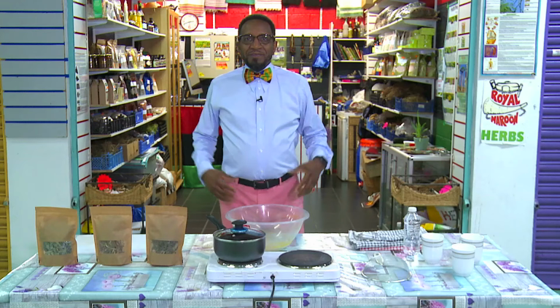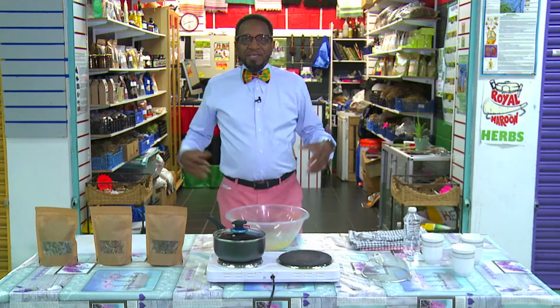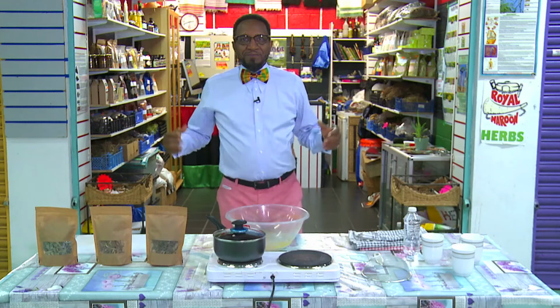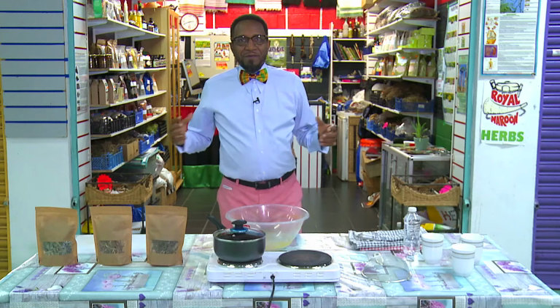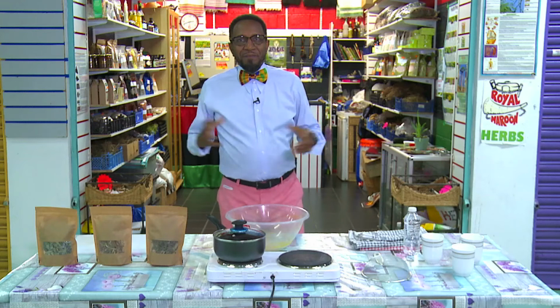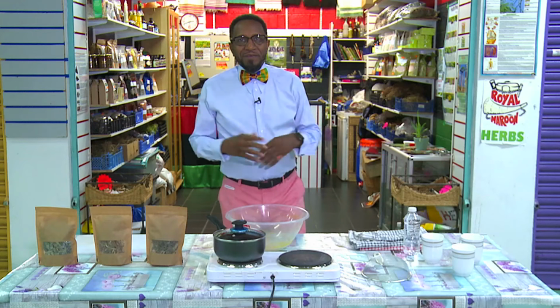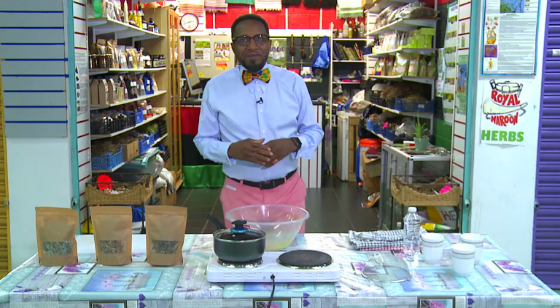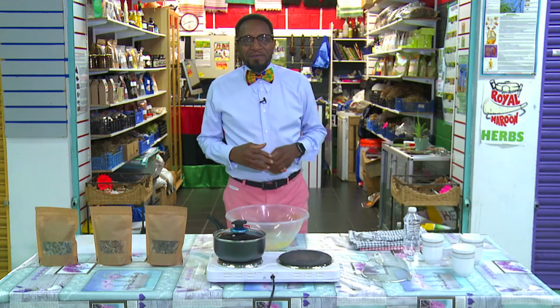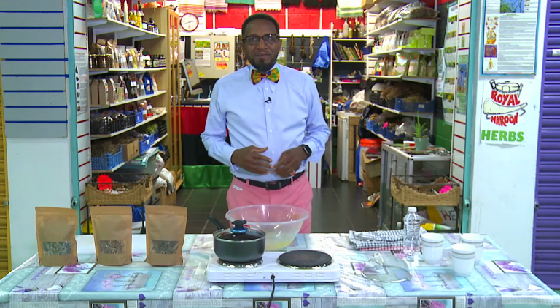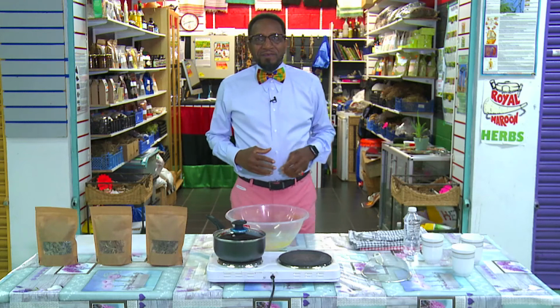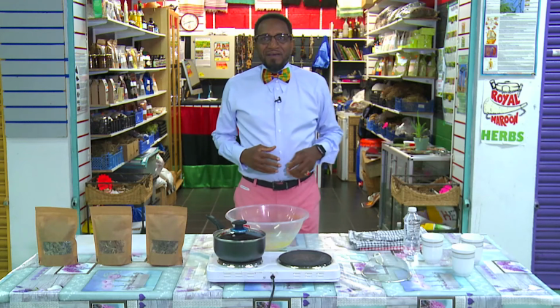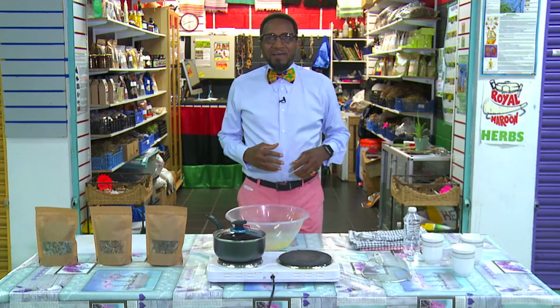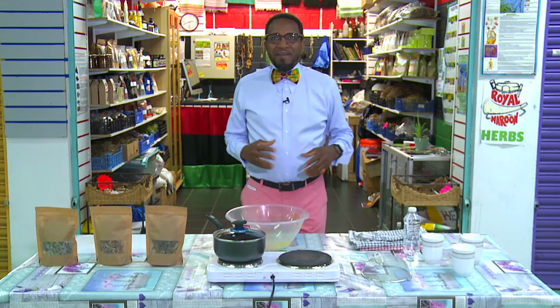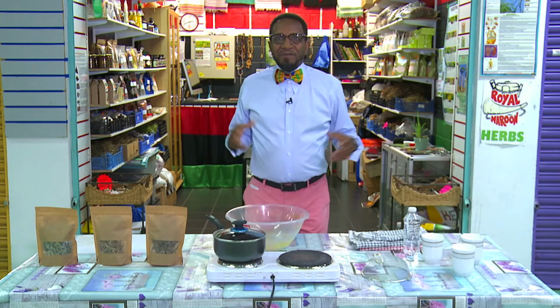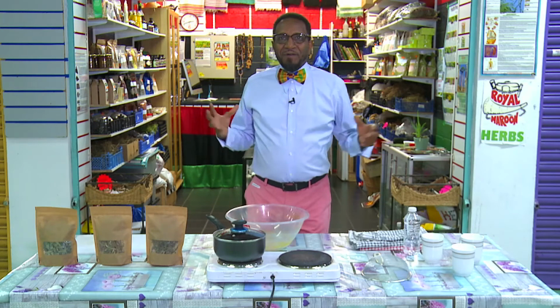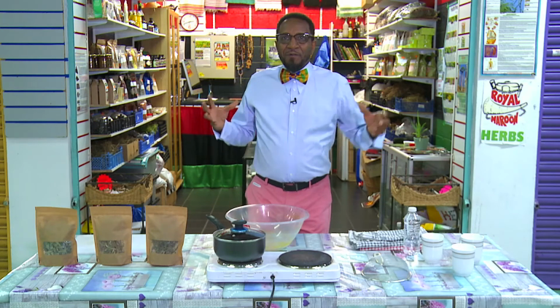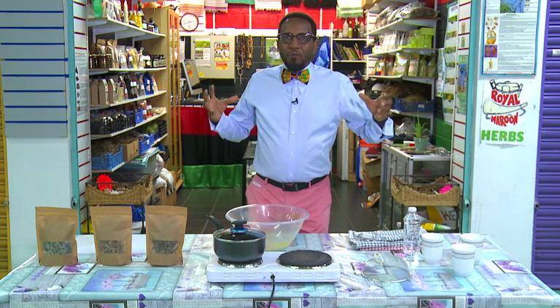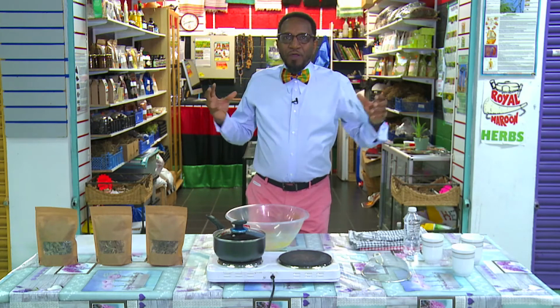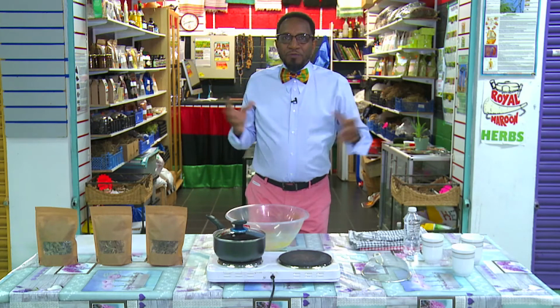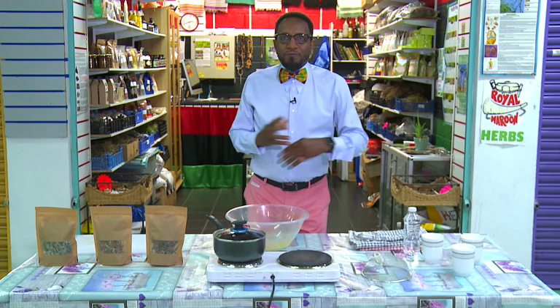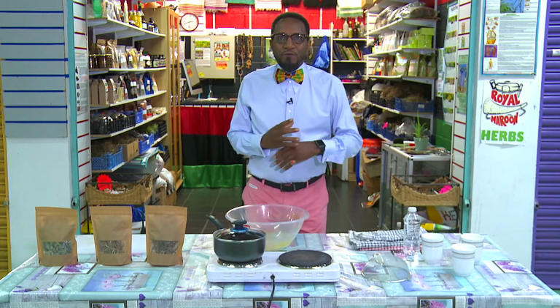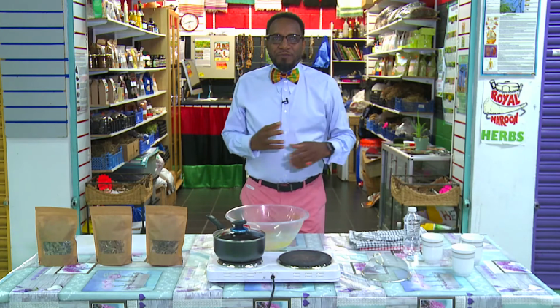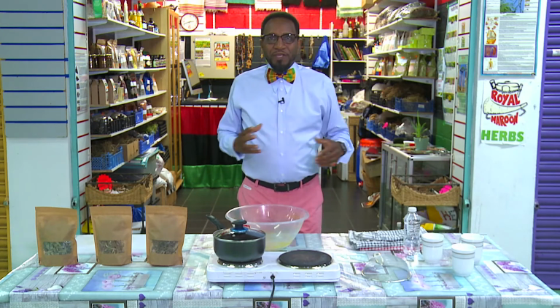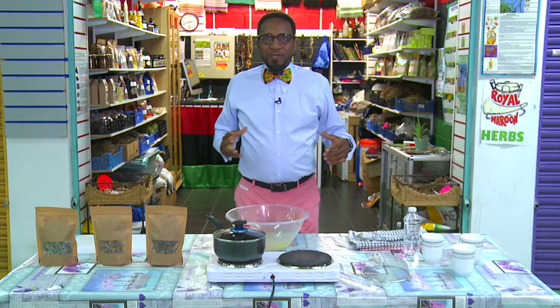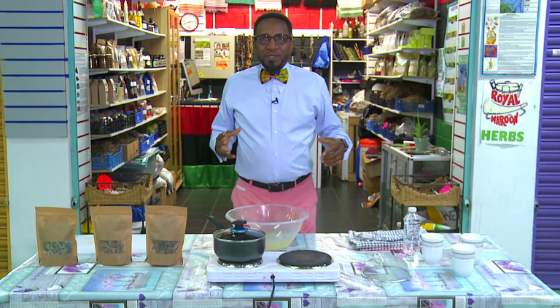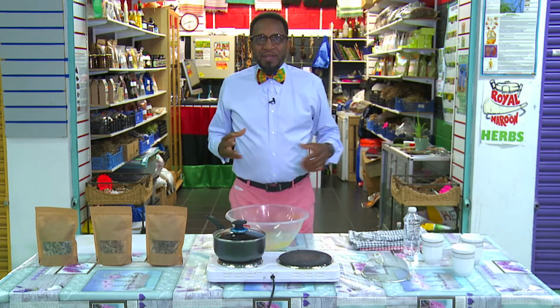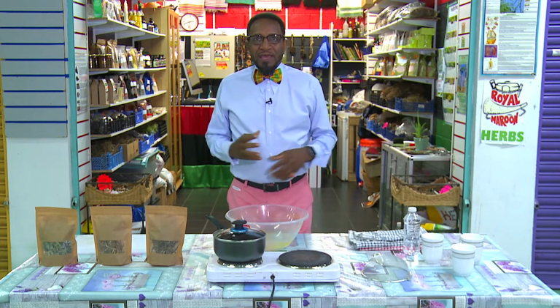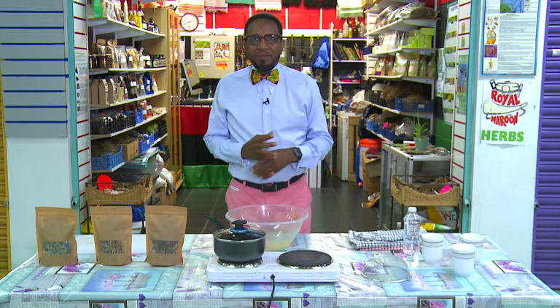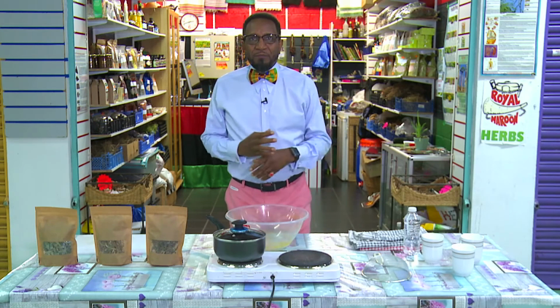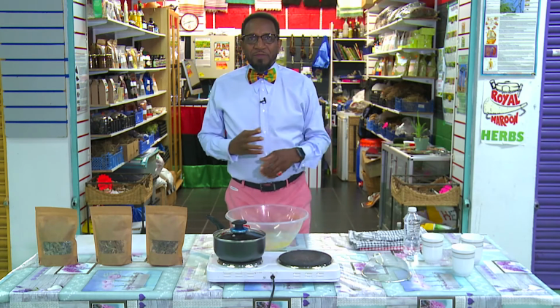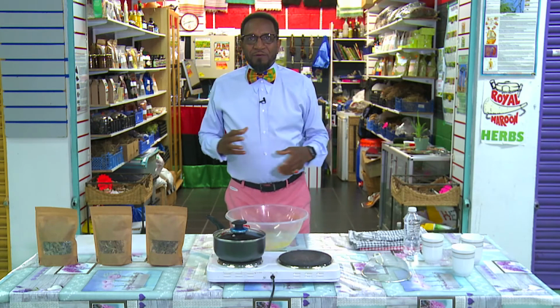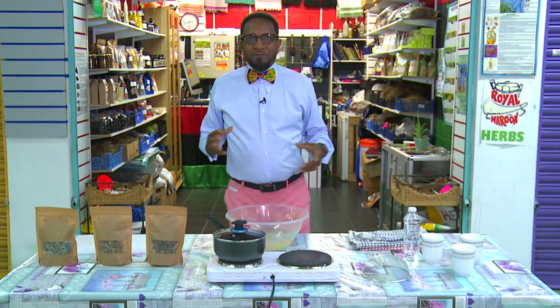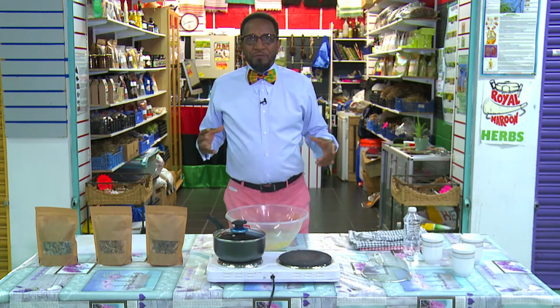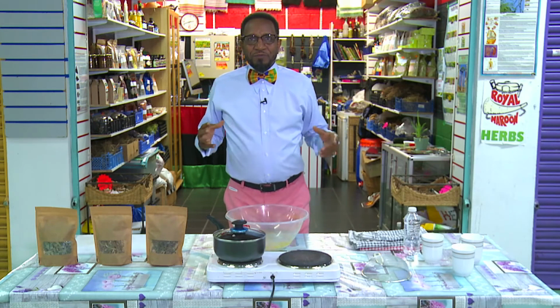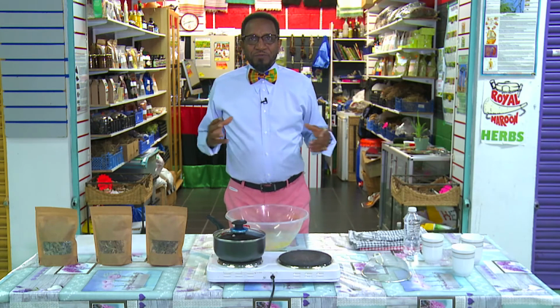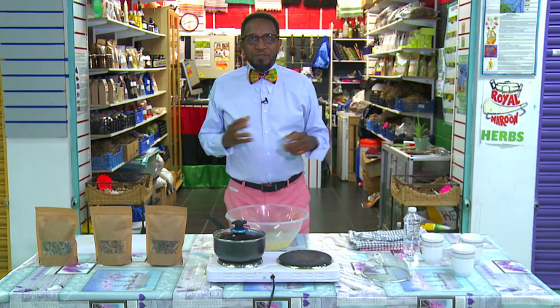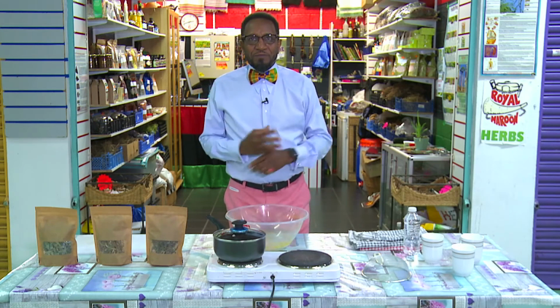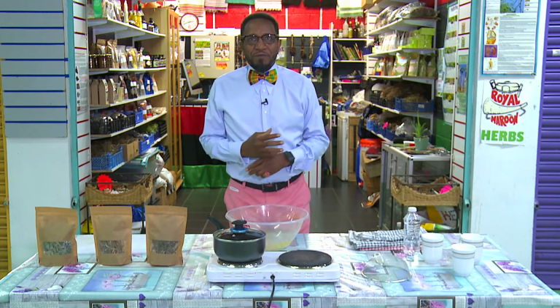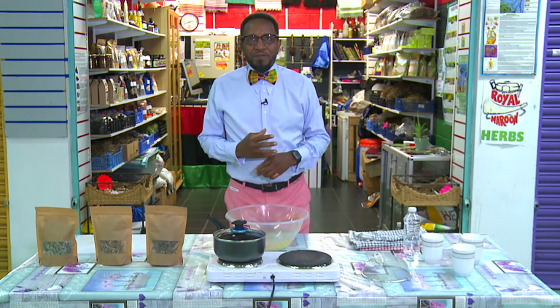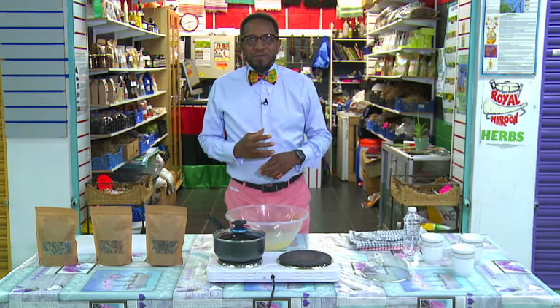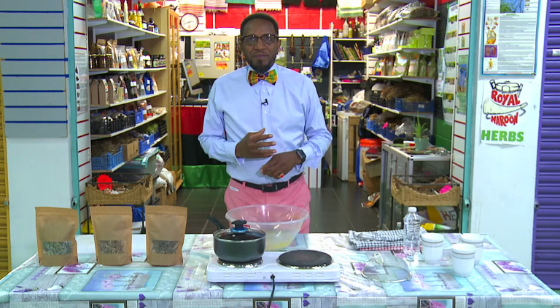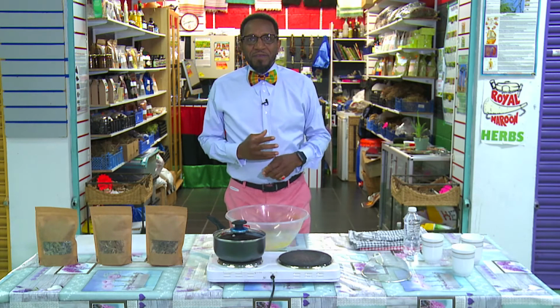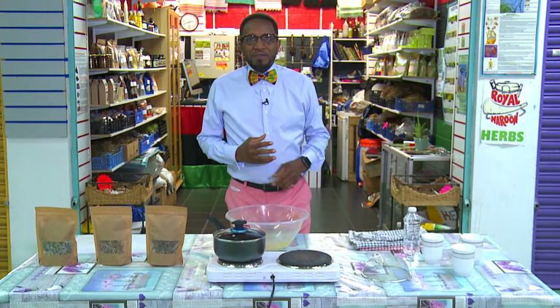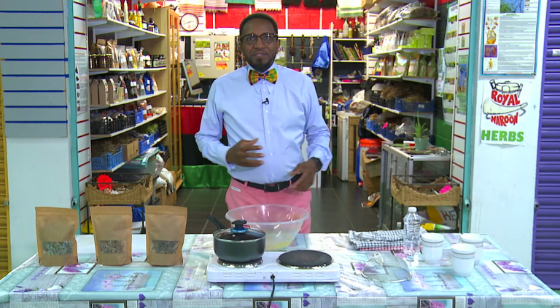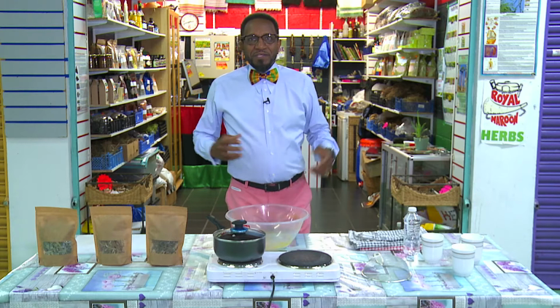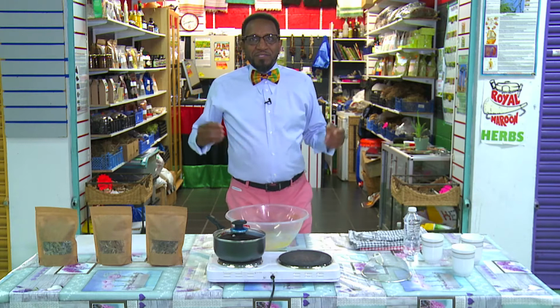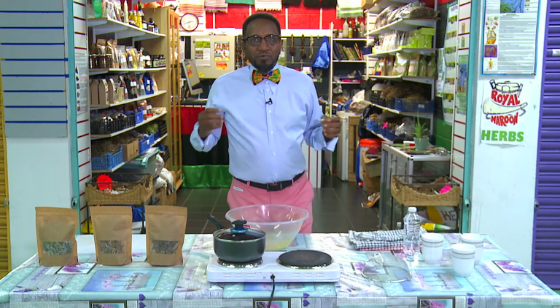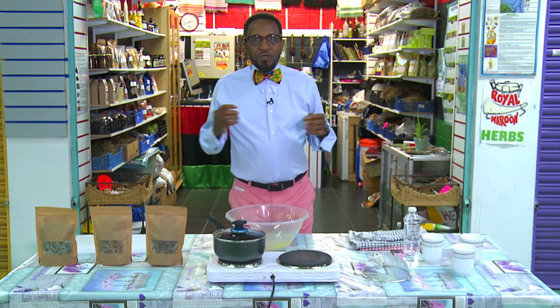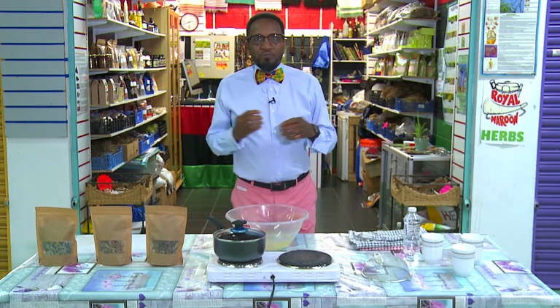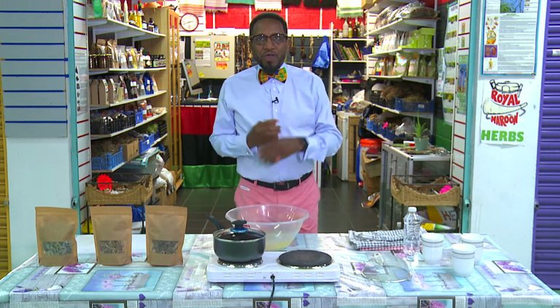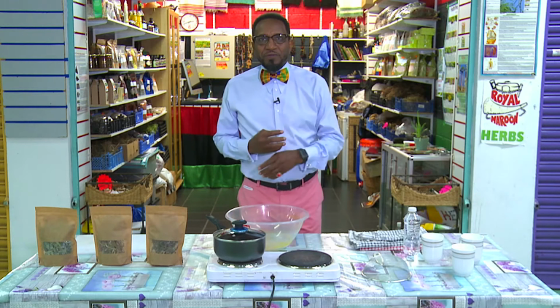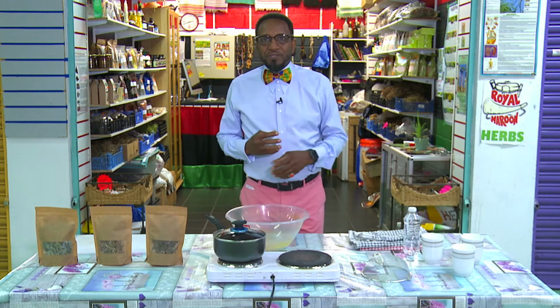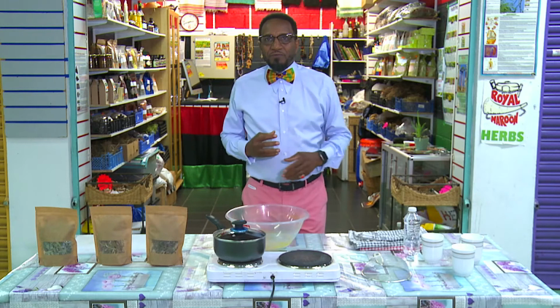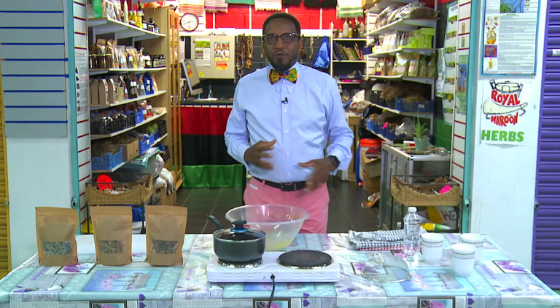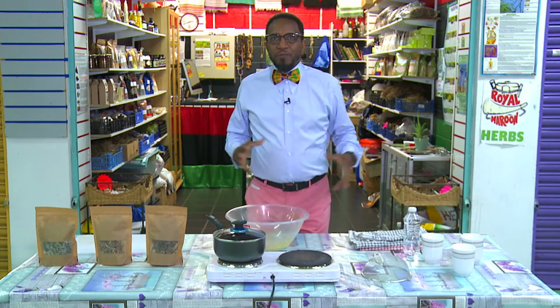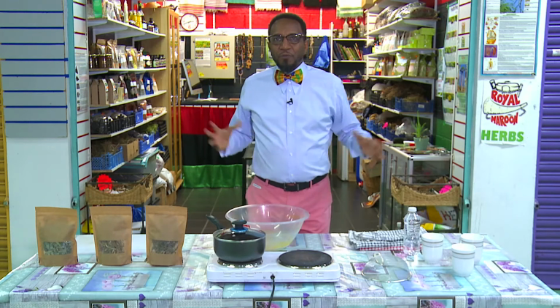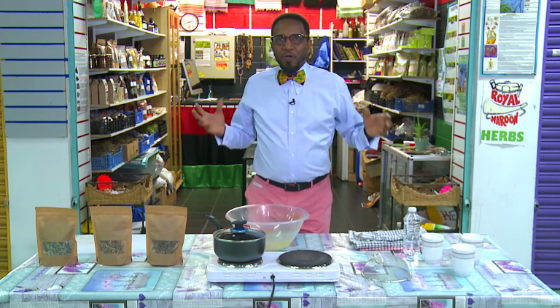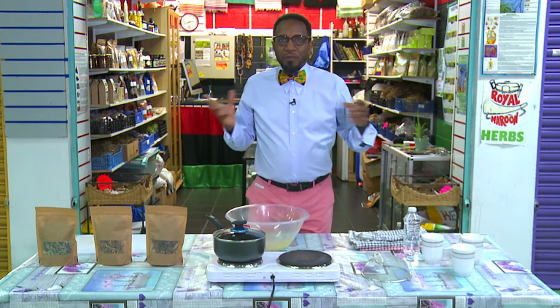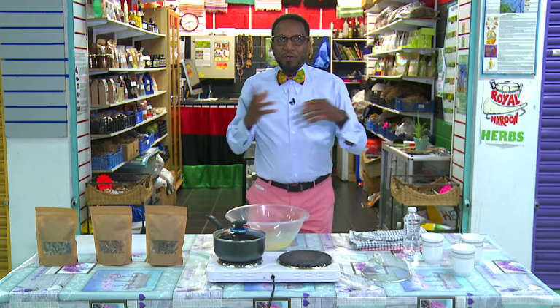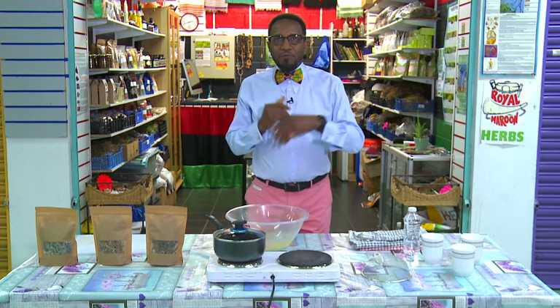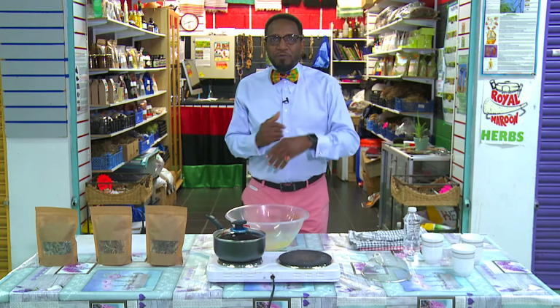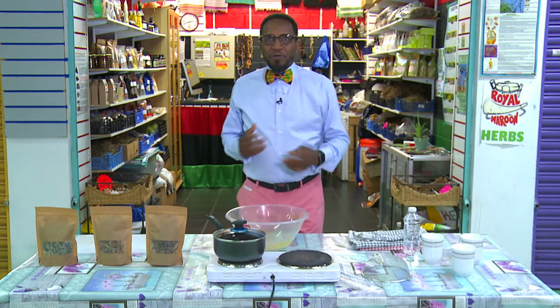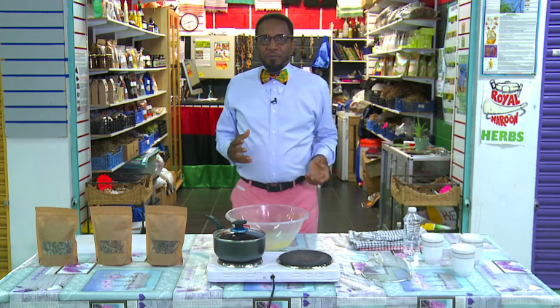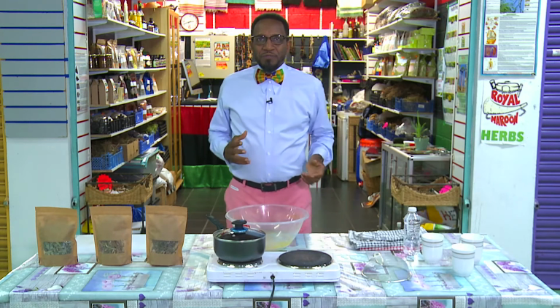Yes family, another wonderful day lineup we have for you today. This is Twin Brothers from the Royal Maroon Herbs.